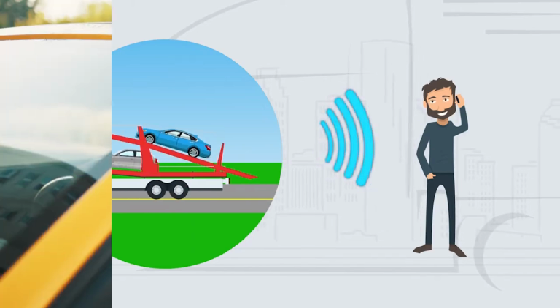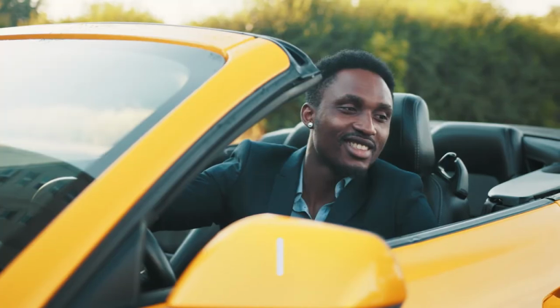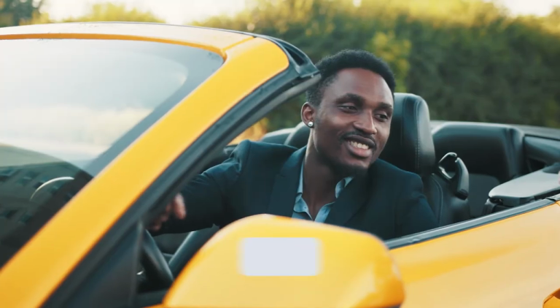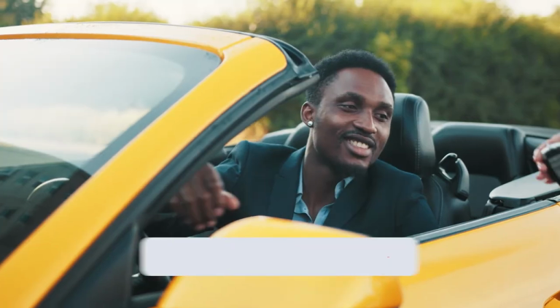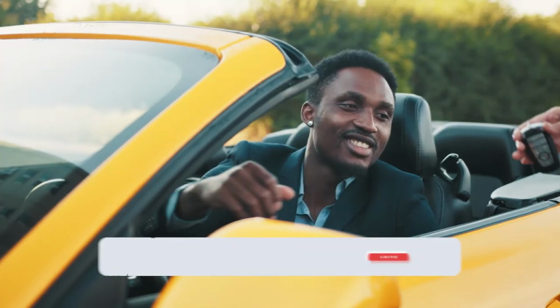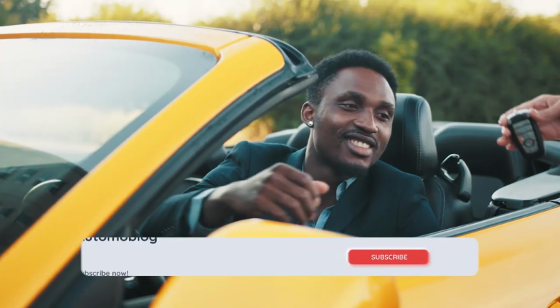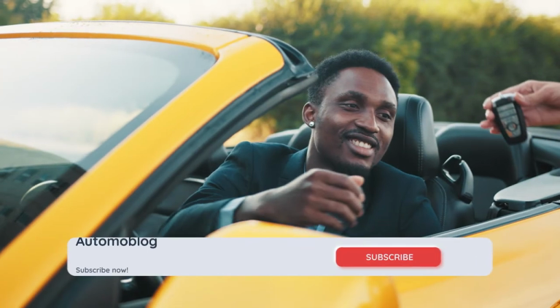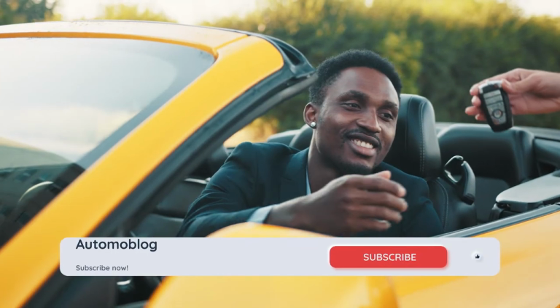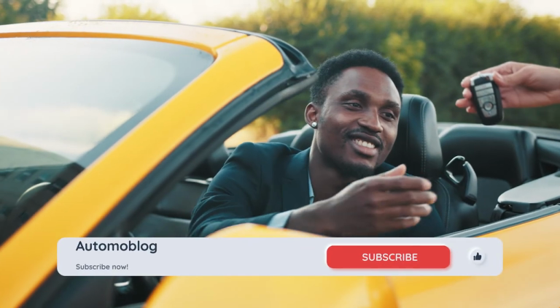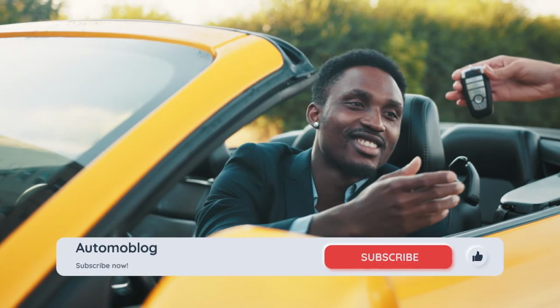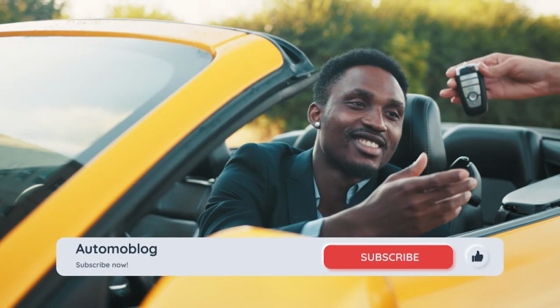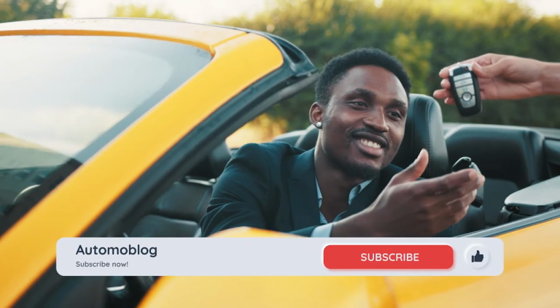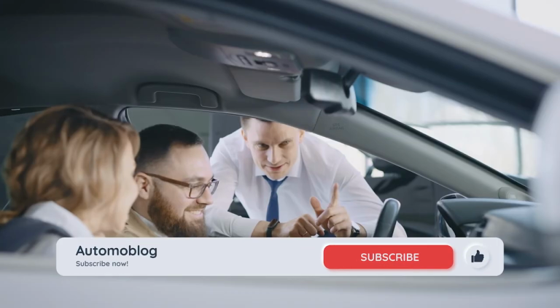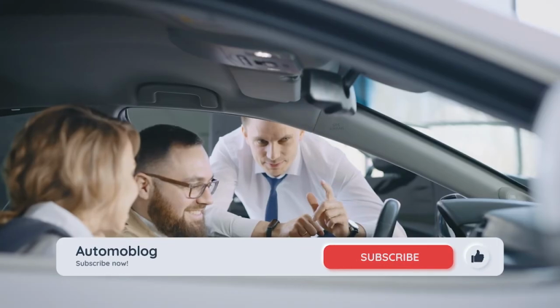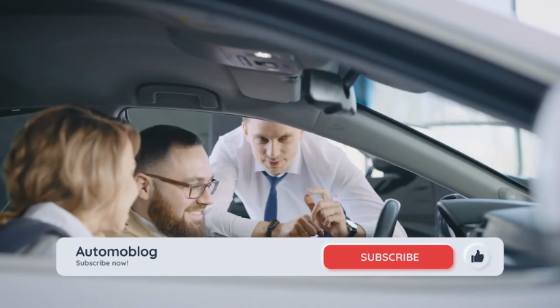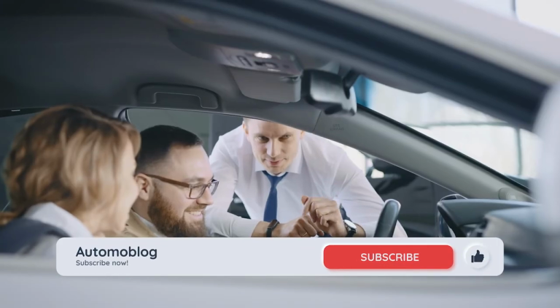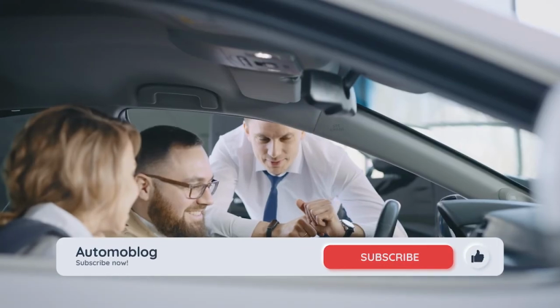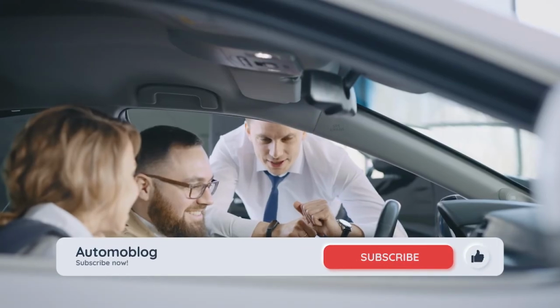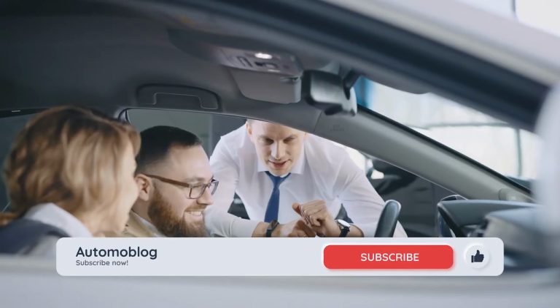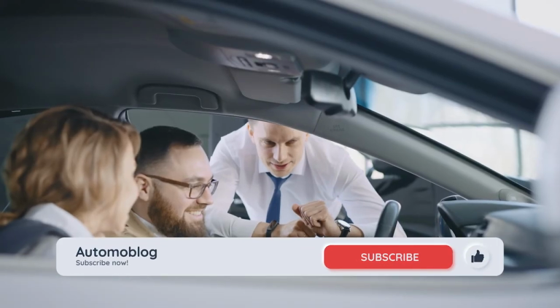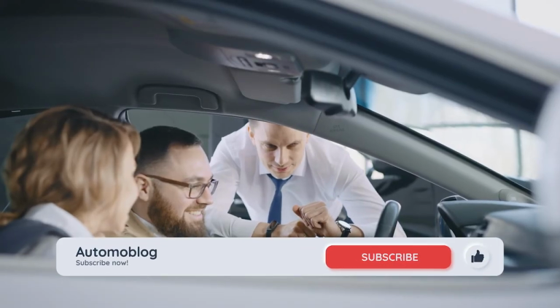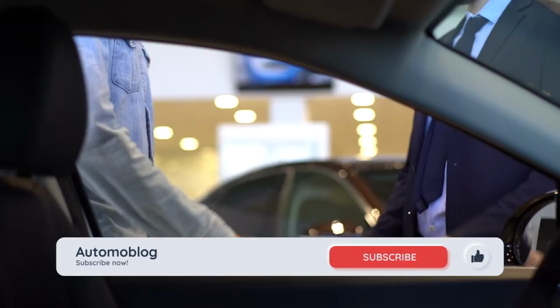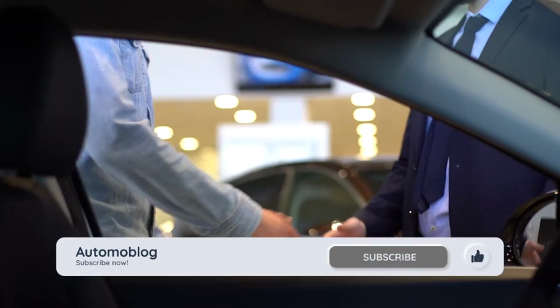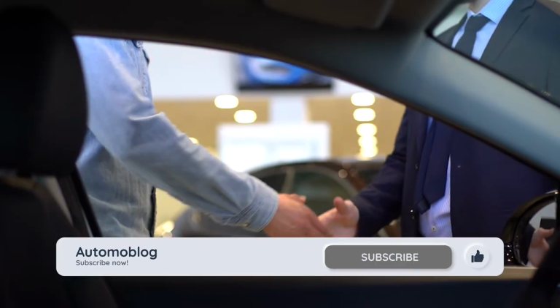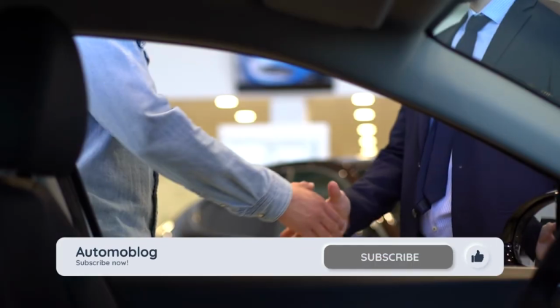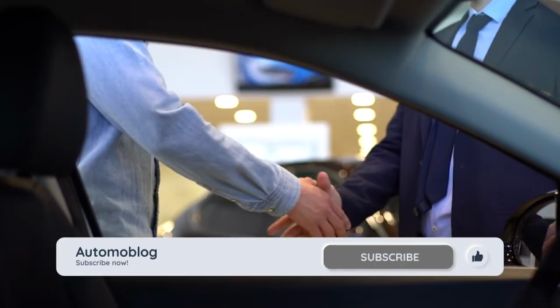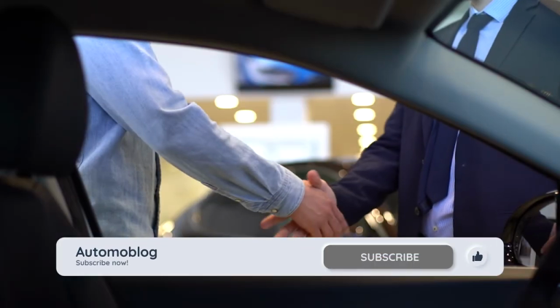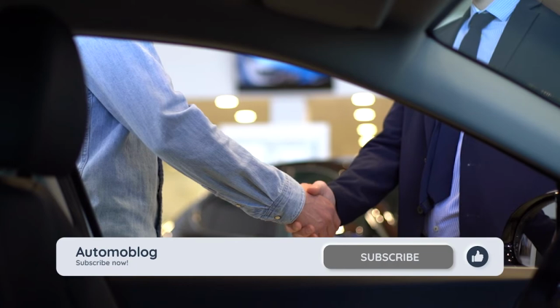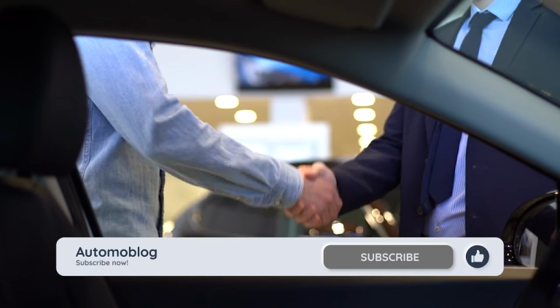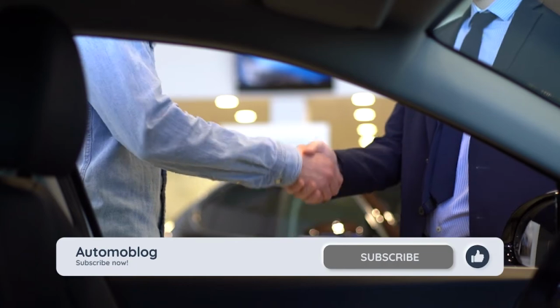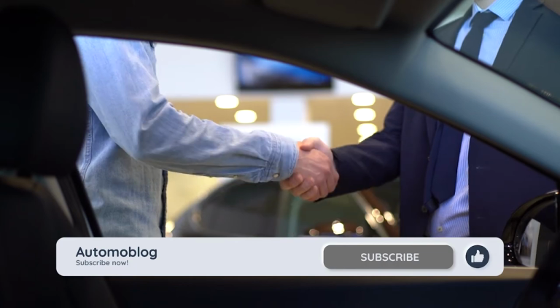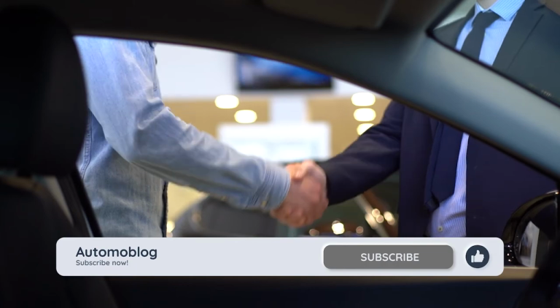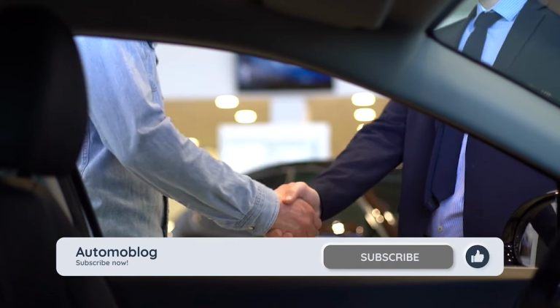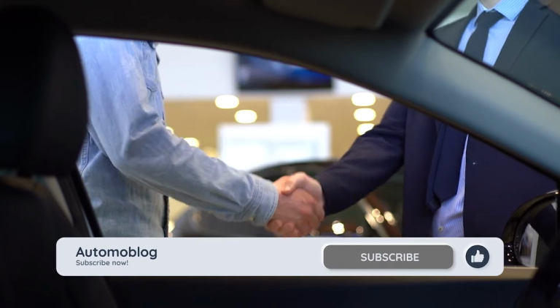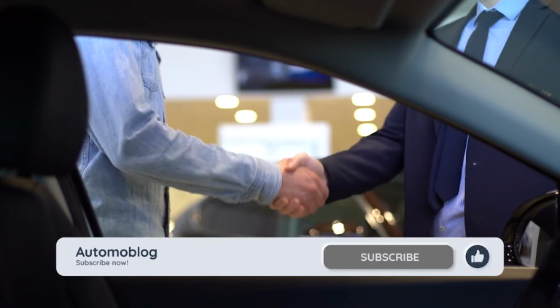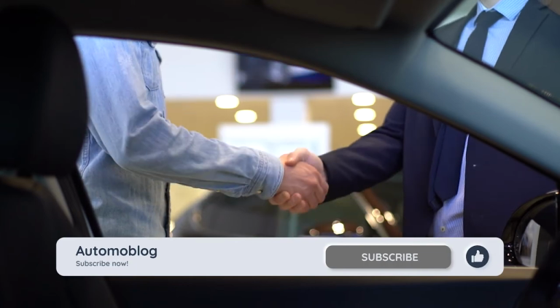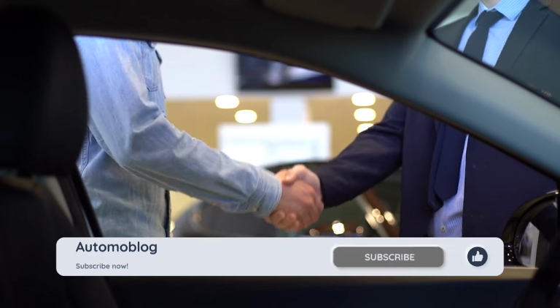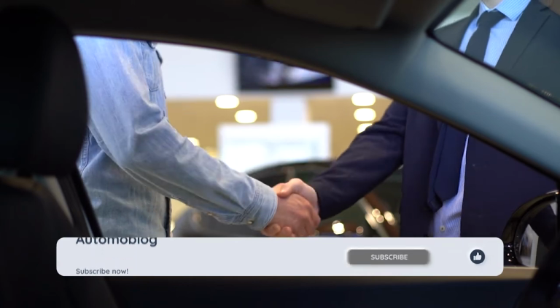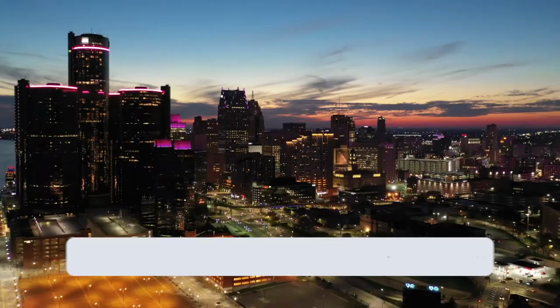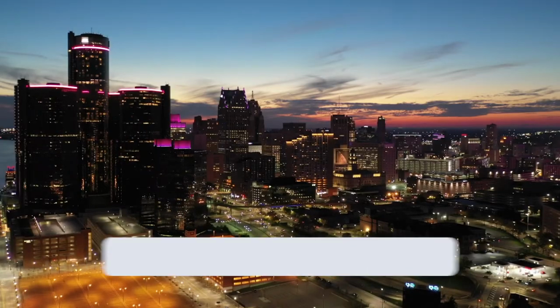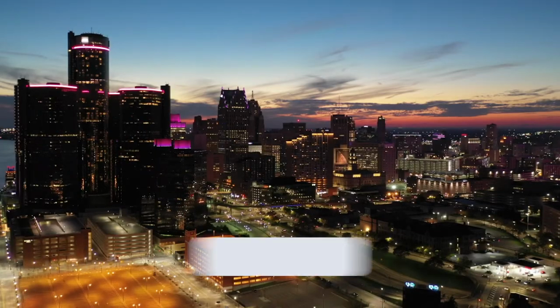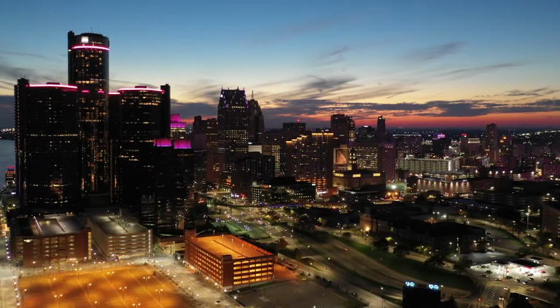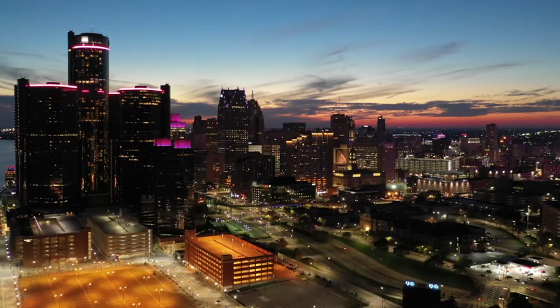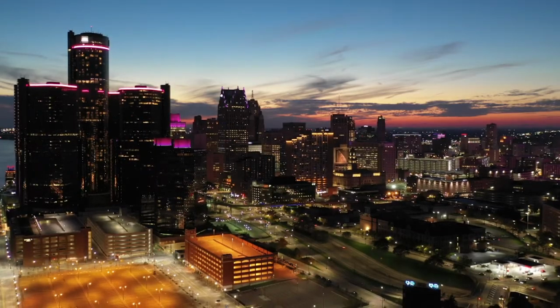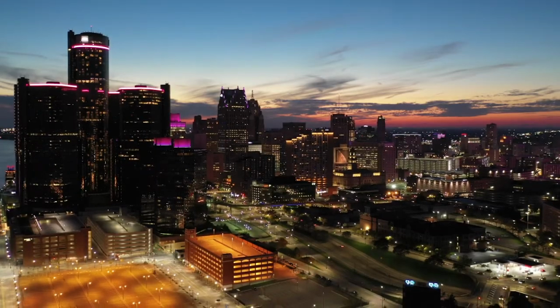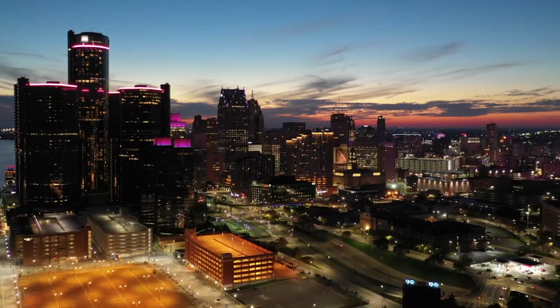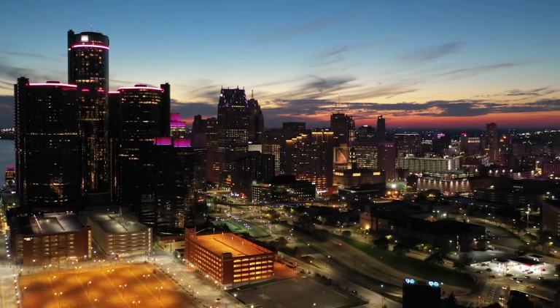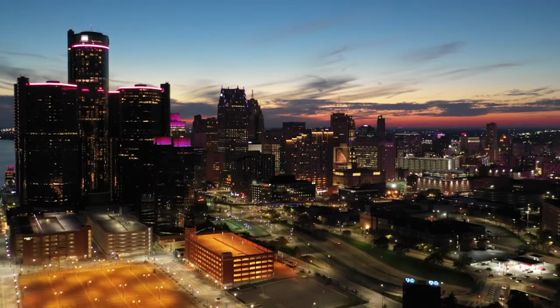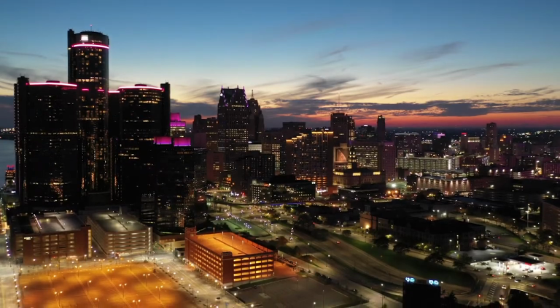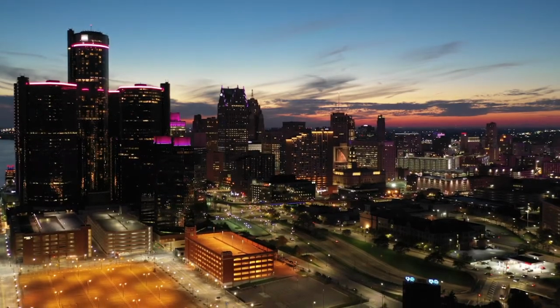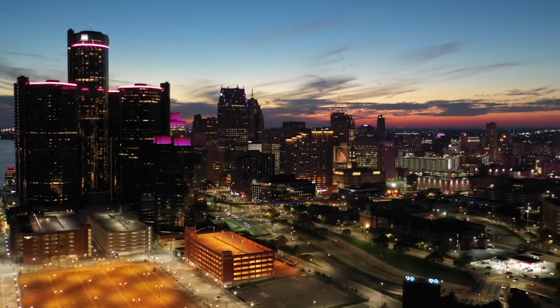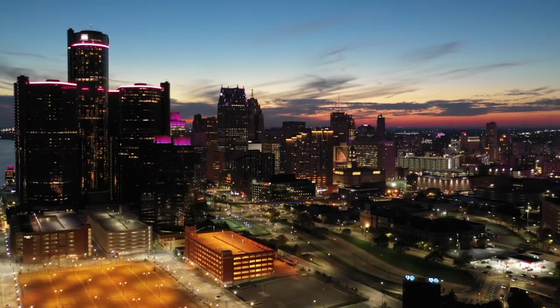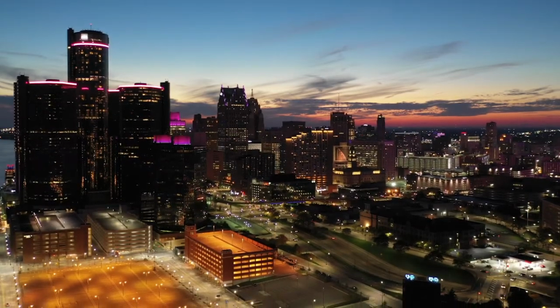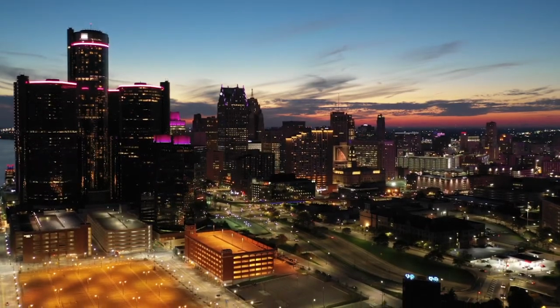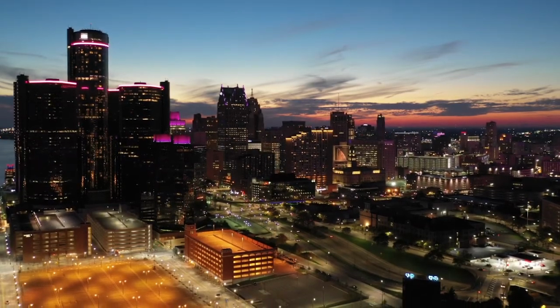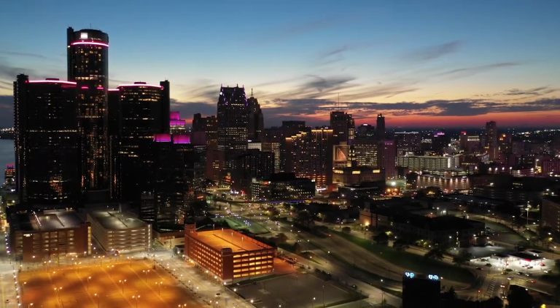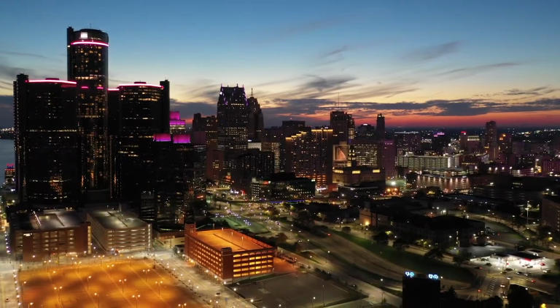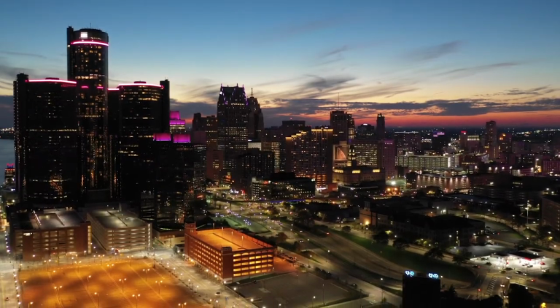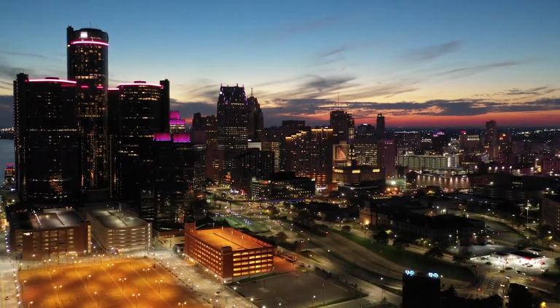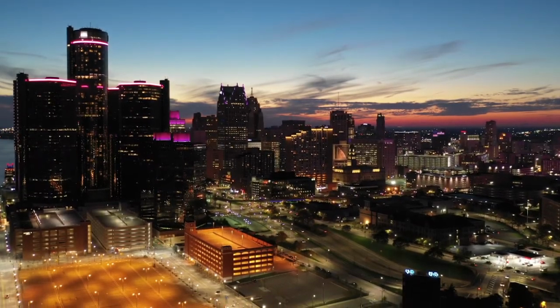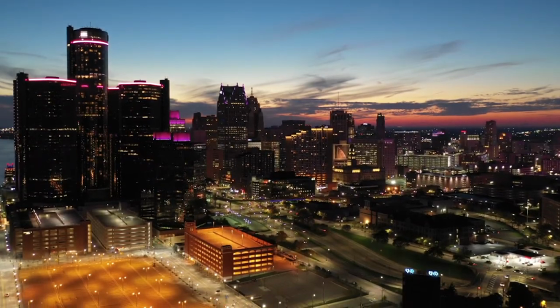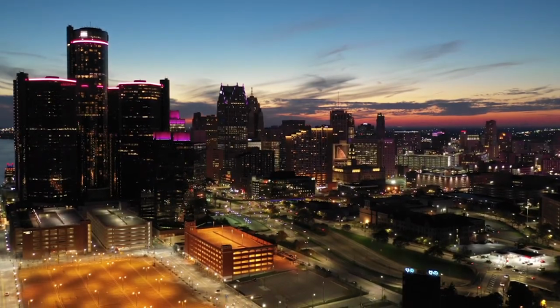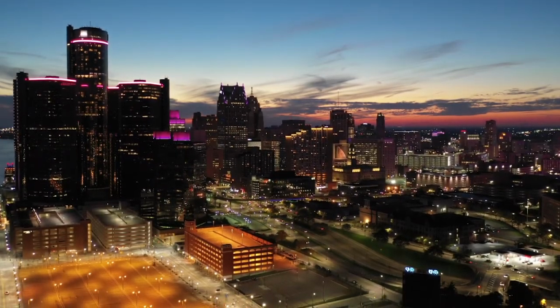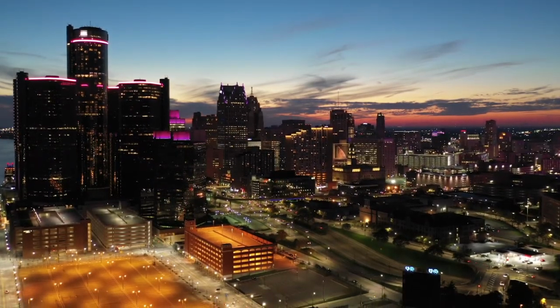For more helpful vehicle ownership videos like this, subscribe to our channel. In Detroit, on behalf of Automoblog, I'm Carl Anthony.